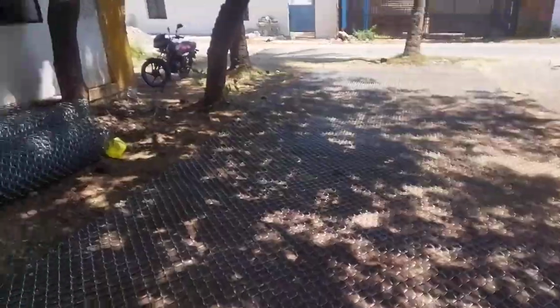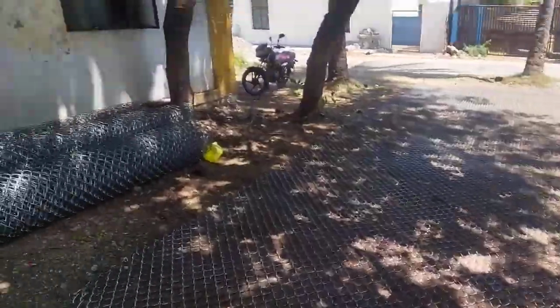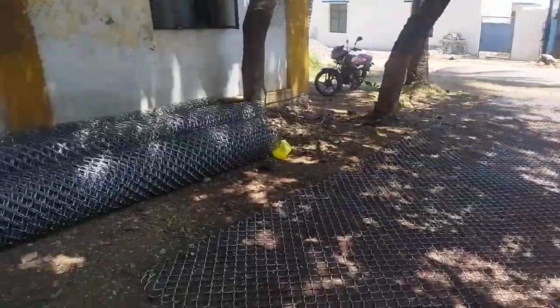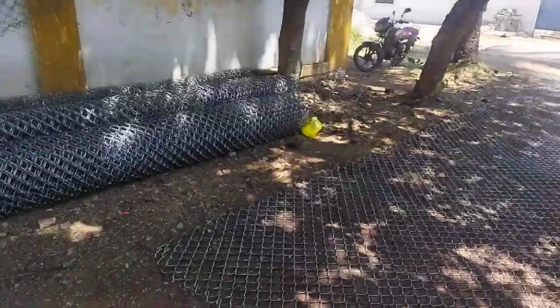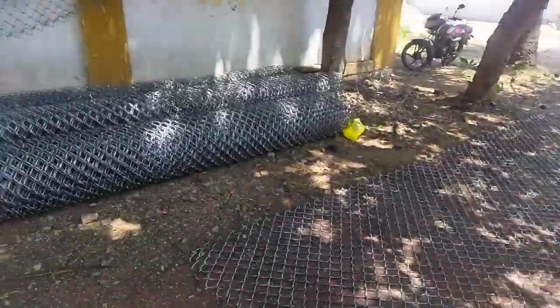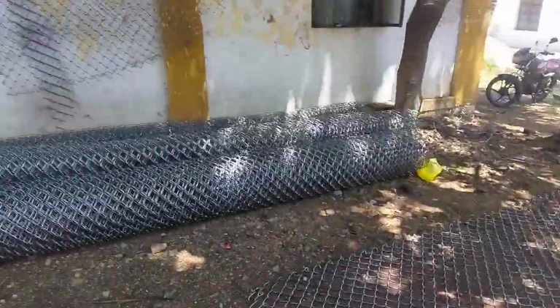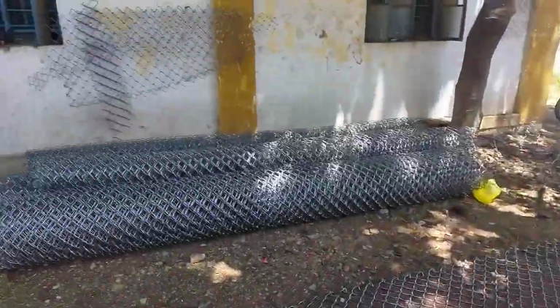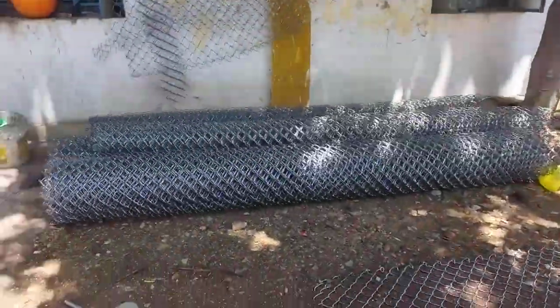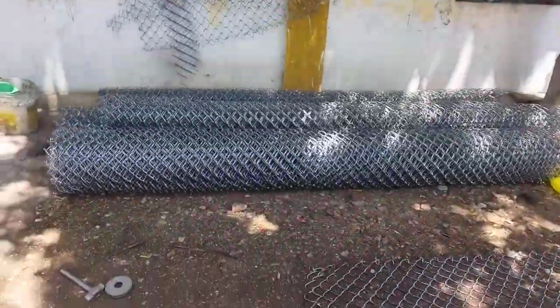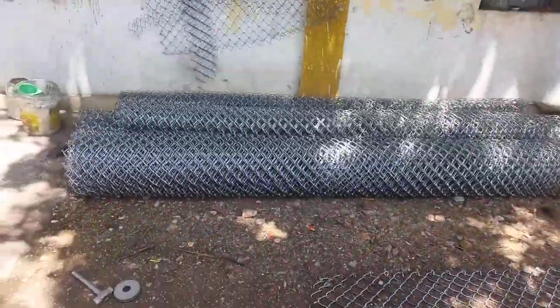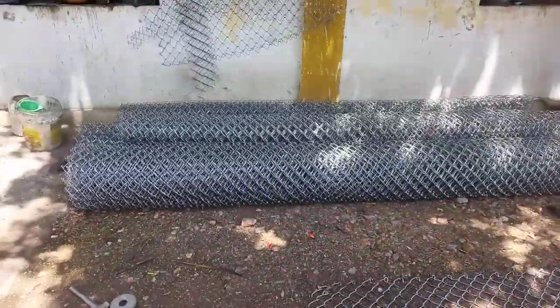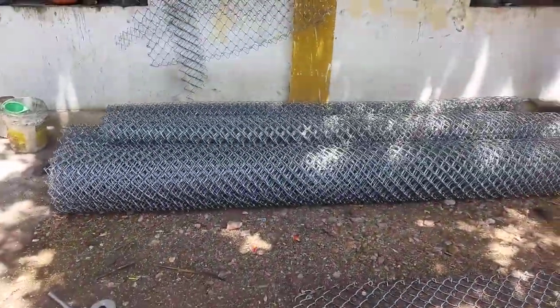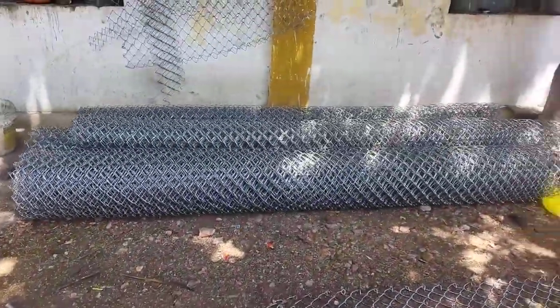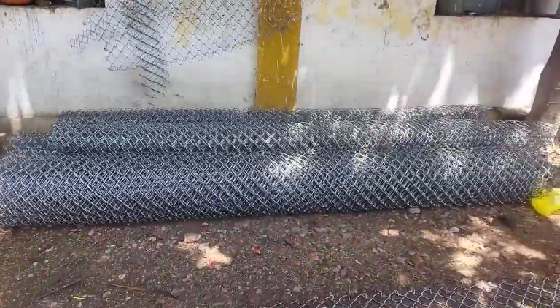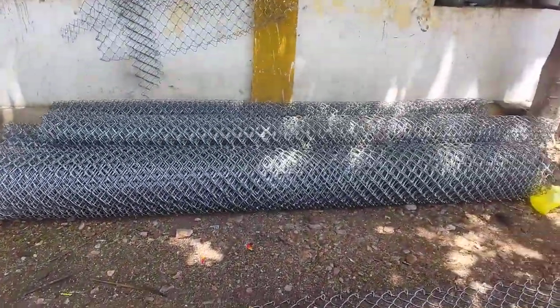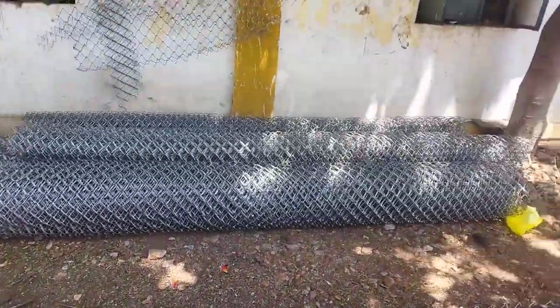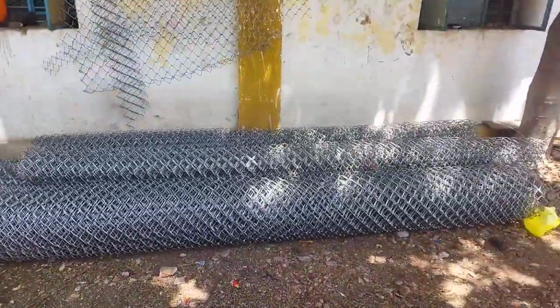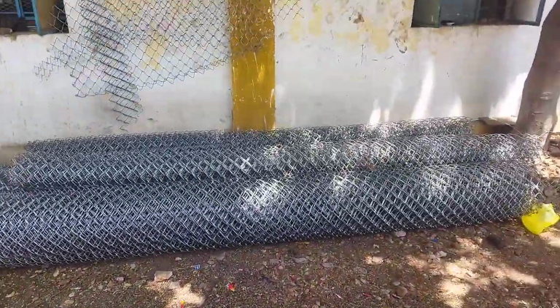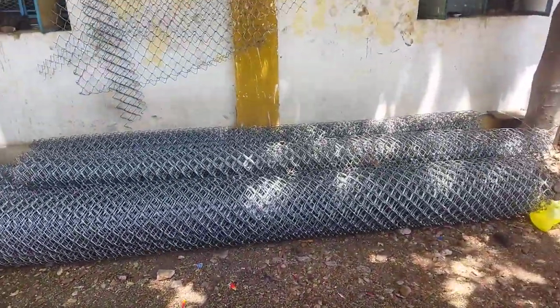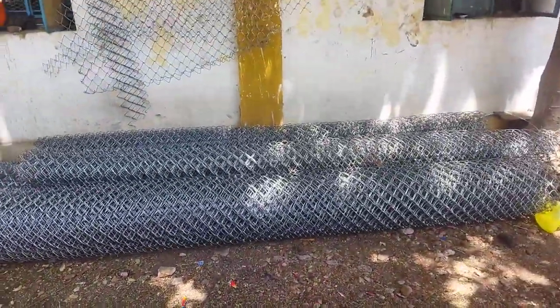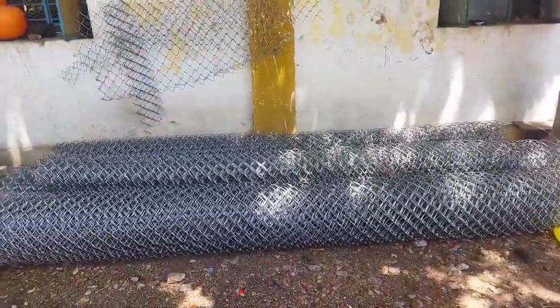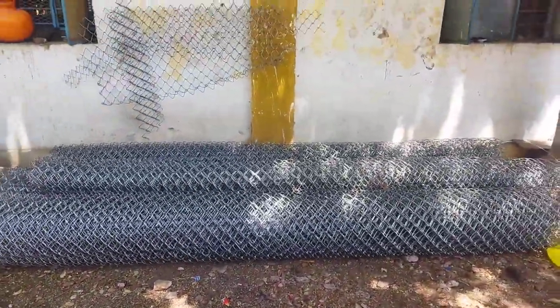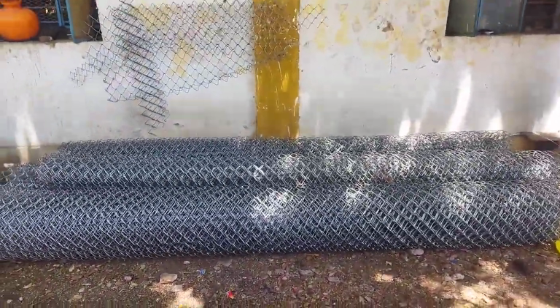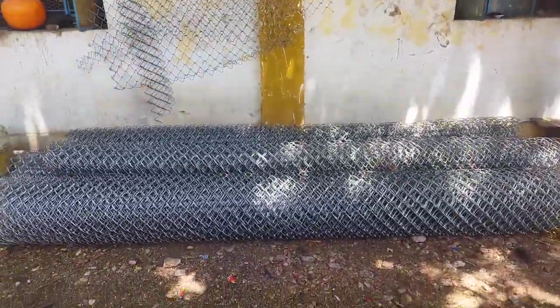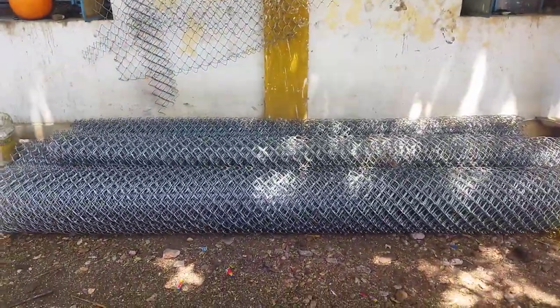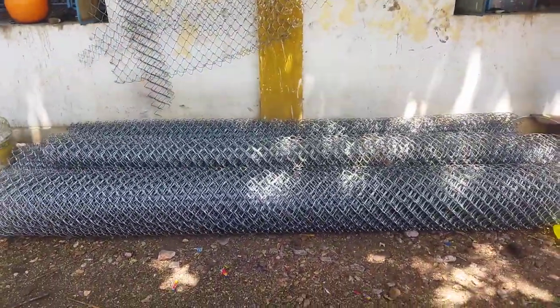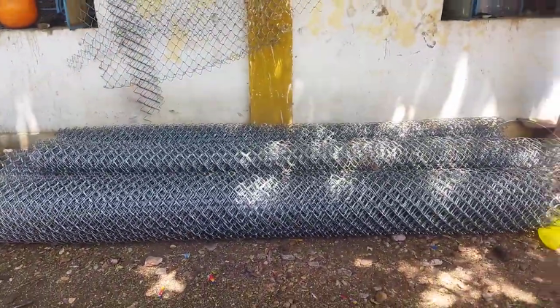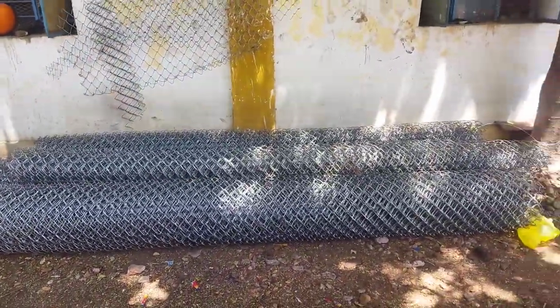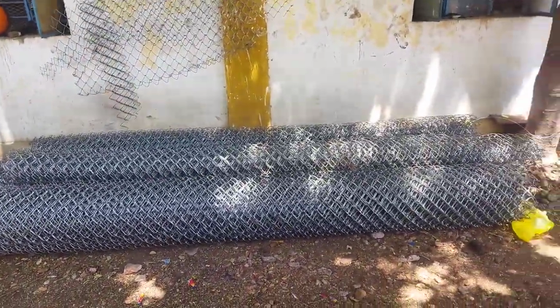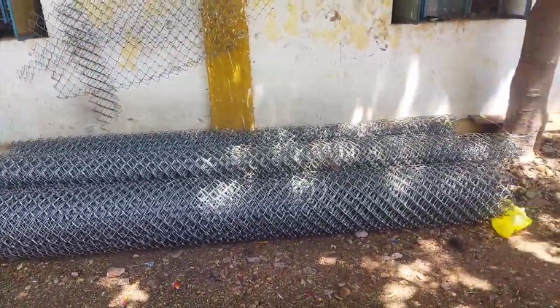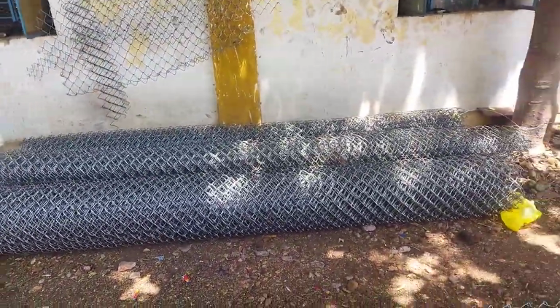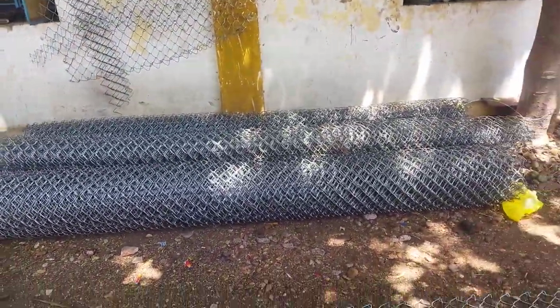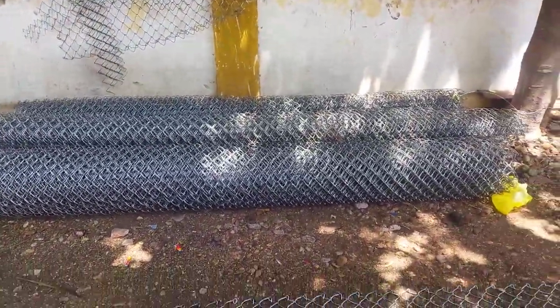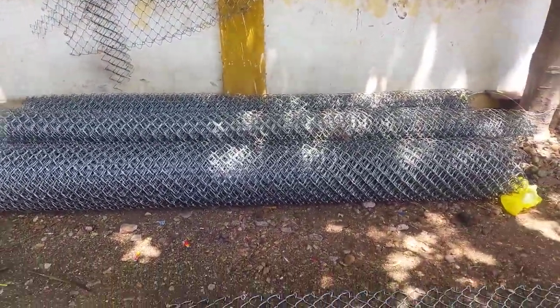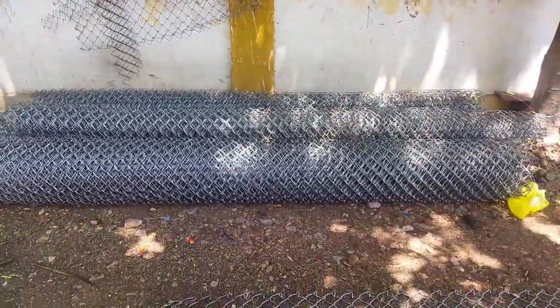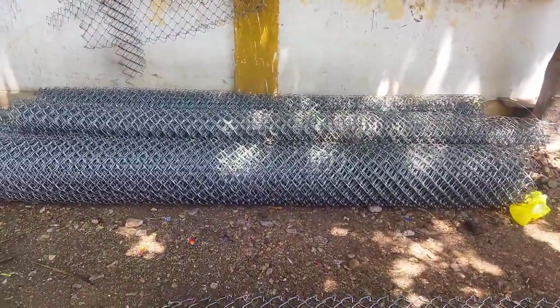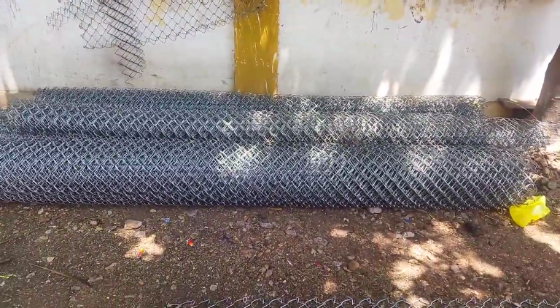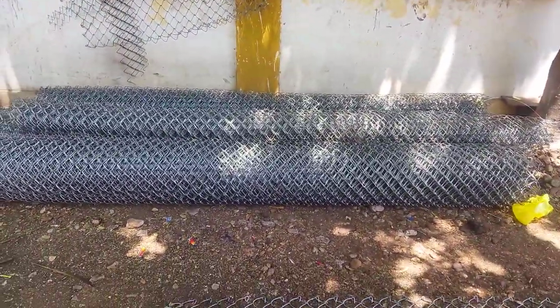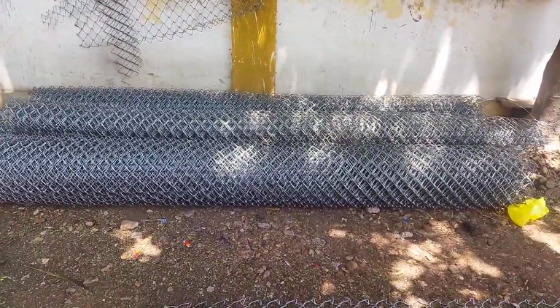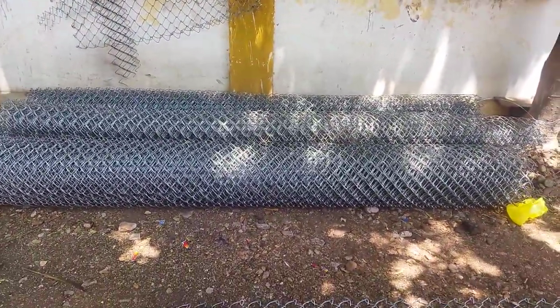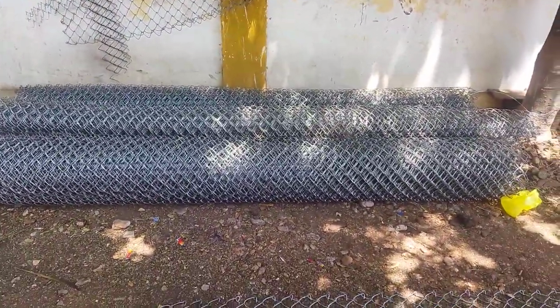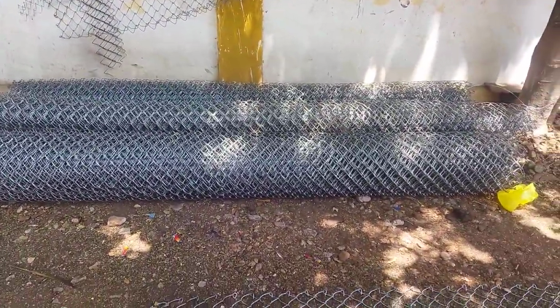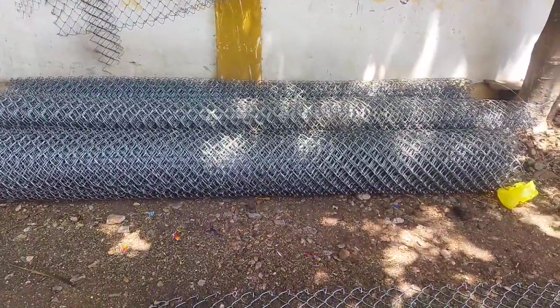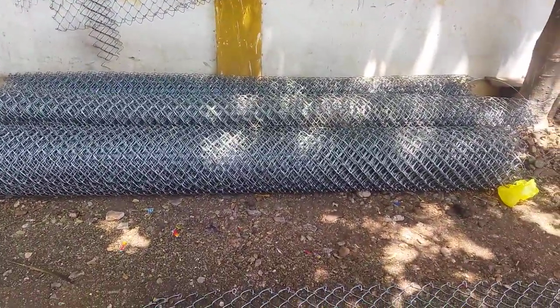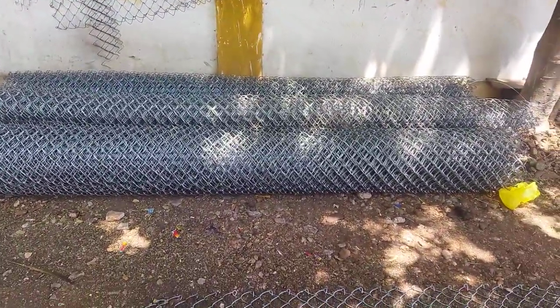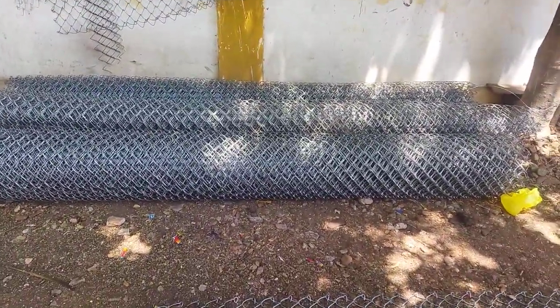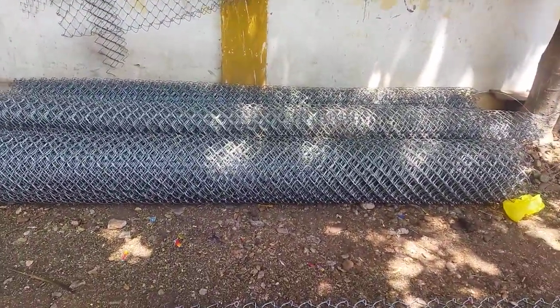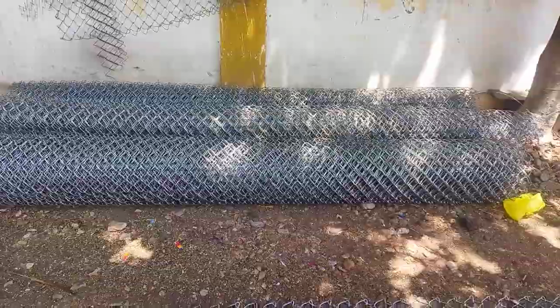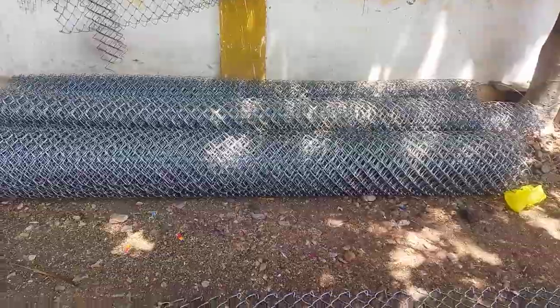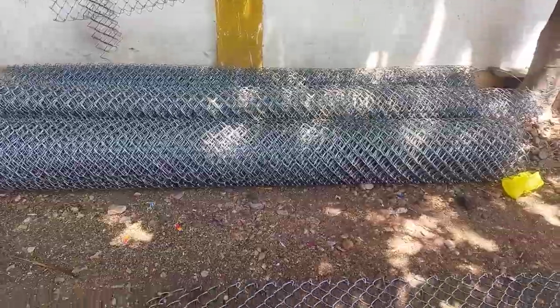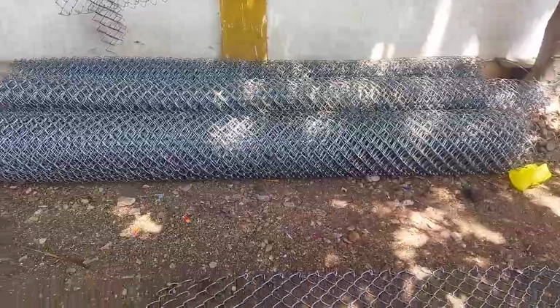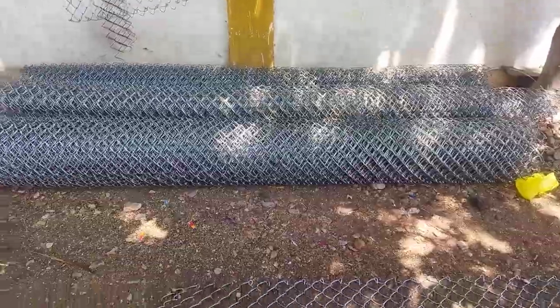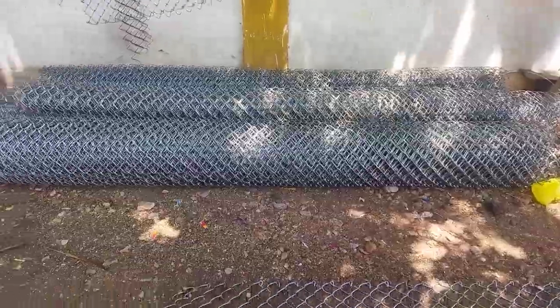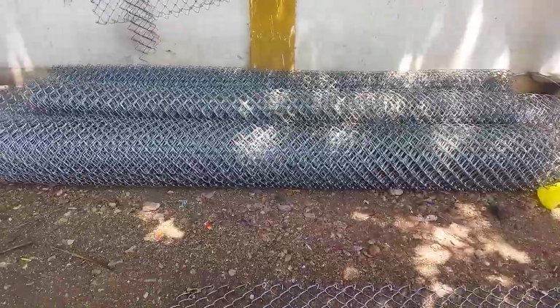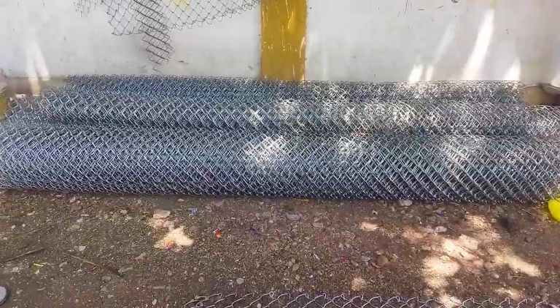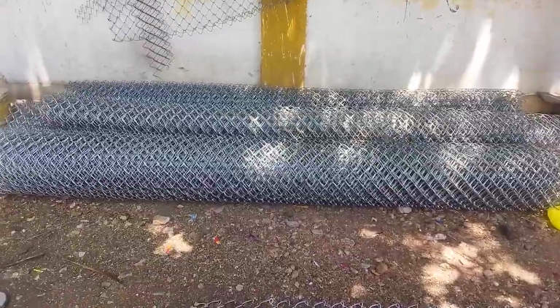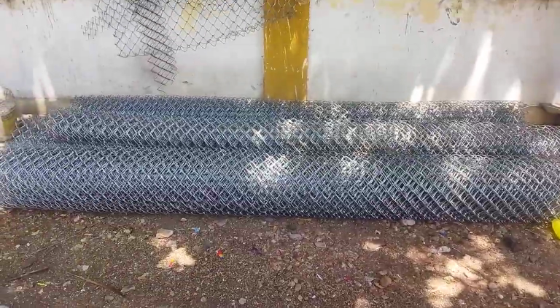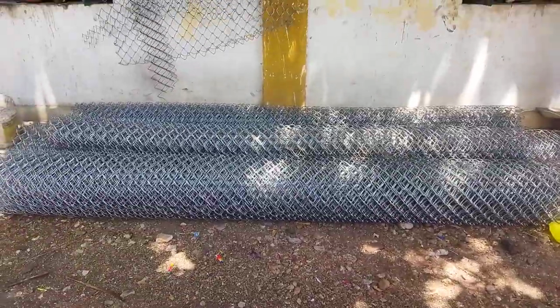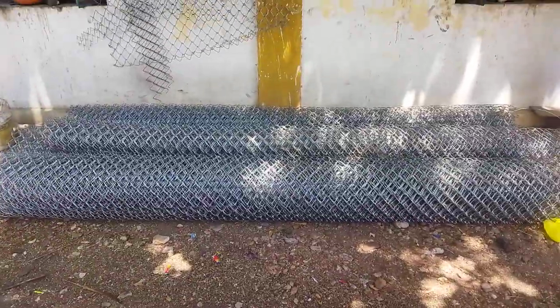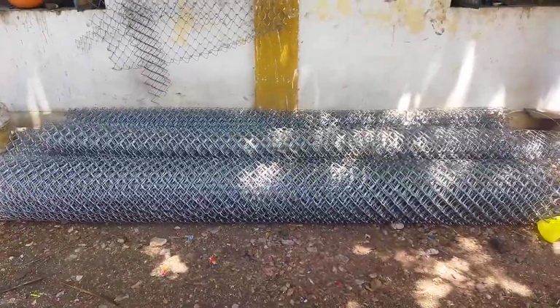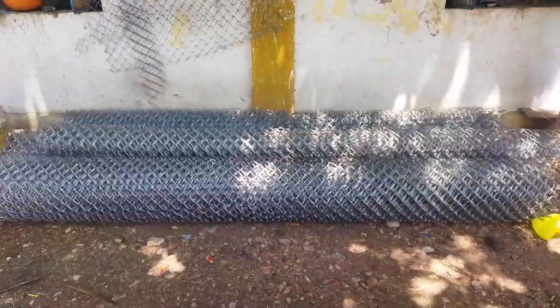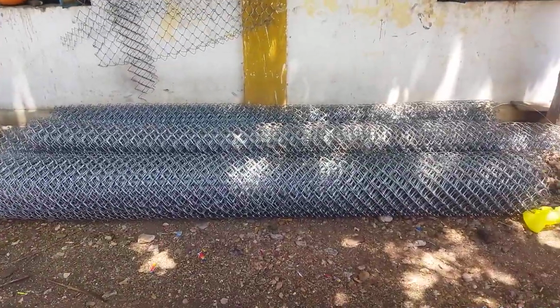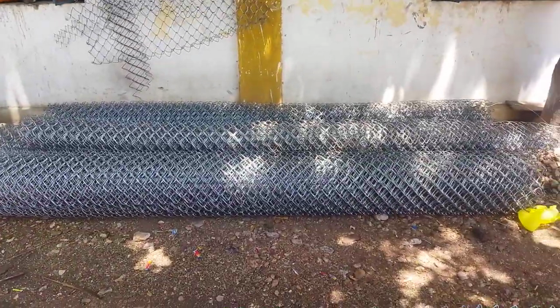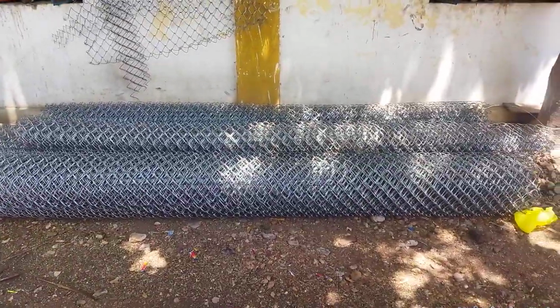This is a 2ft roll, a 7ft roll, a 12ft roll, and a 4ft roll. It has a special lane — order-based sizes can be rolled. This is an 8 gauge roll.